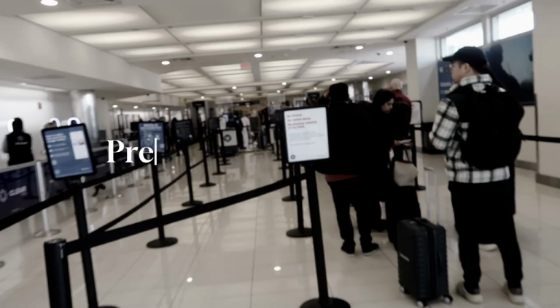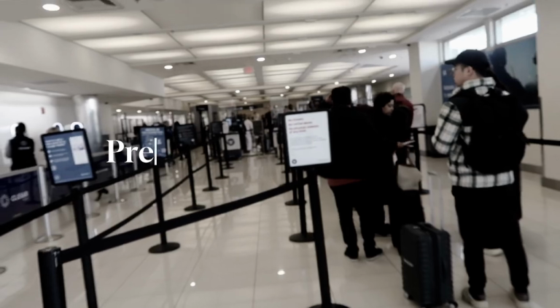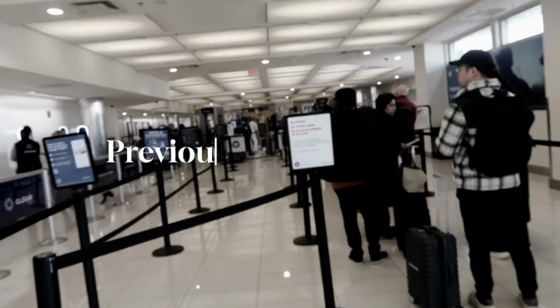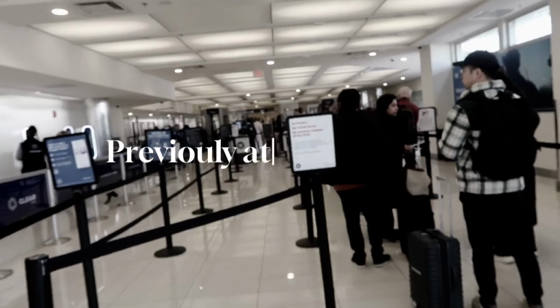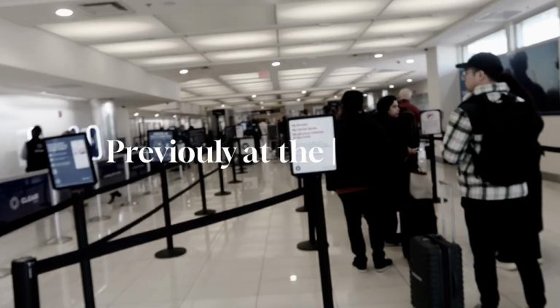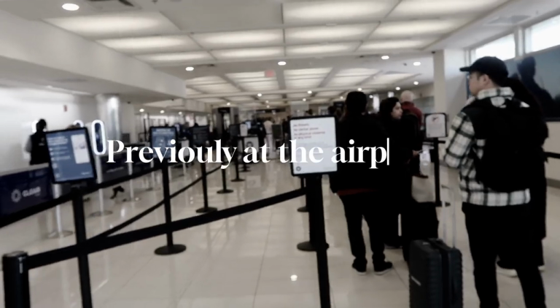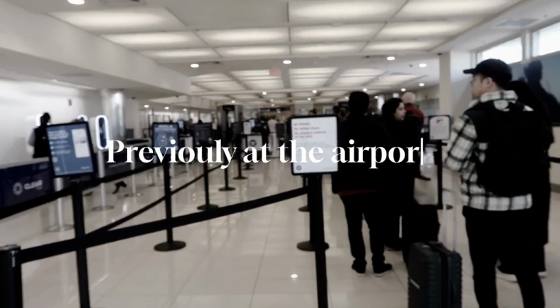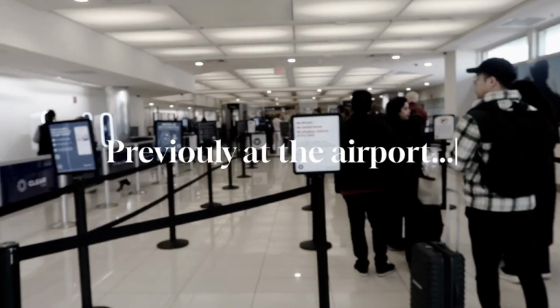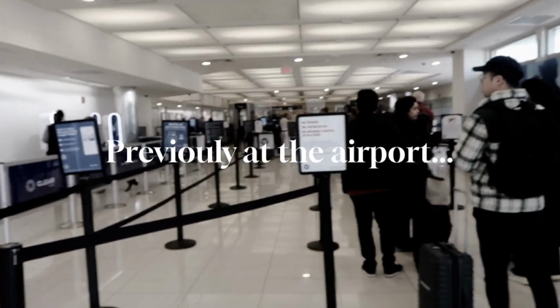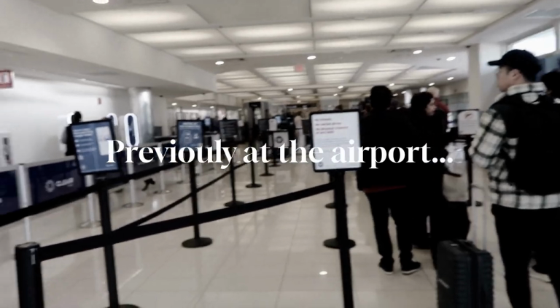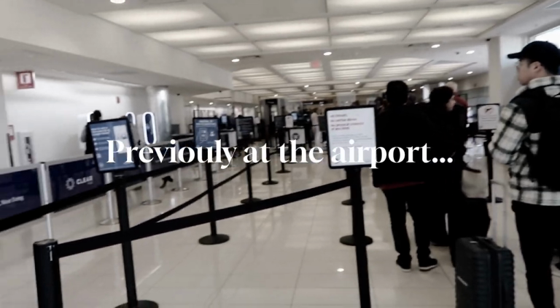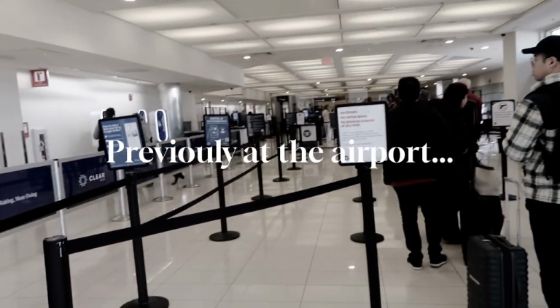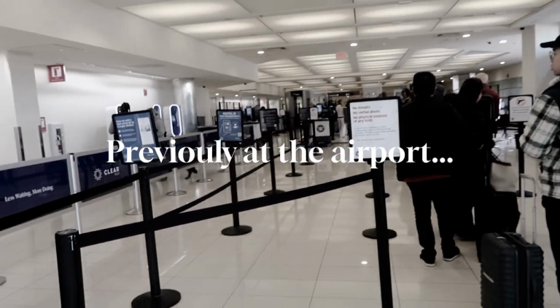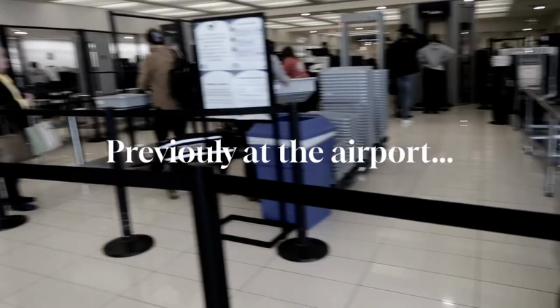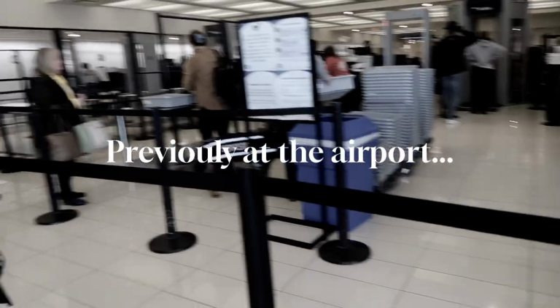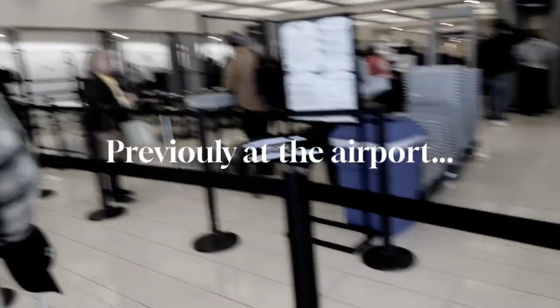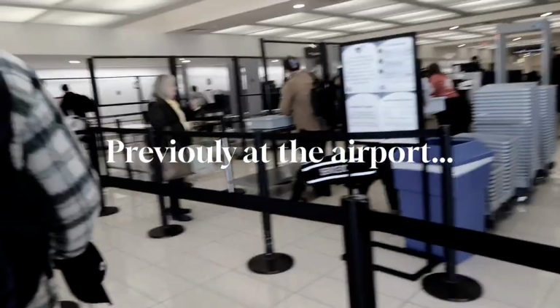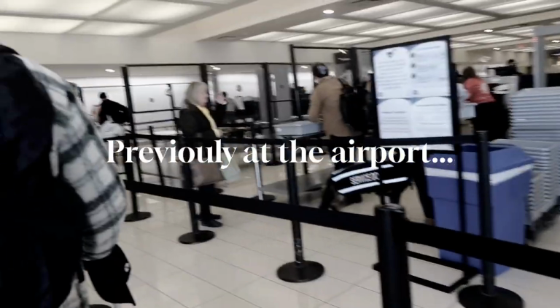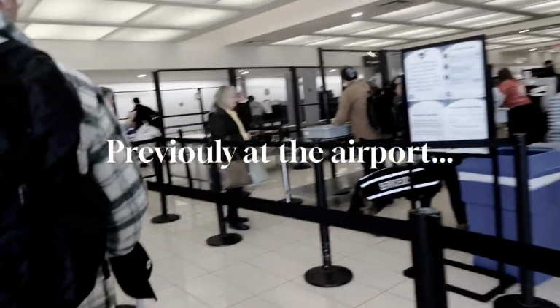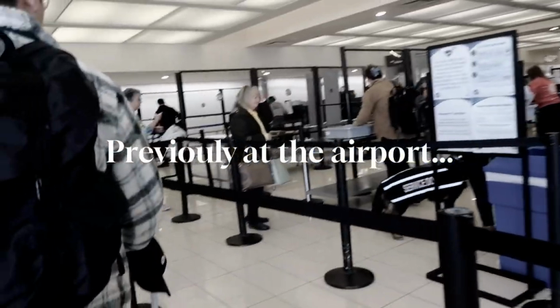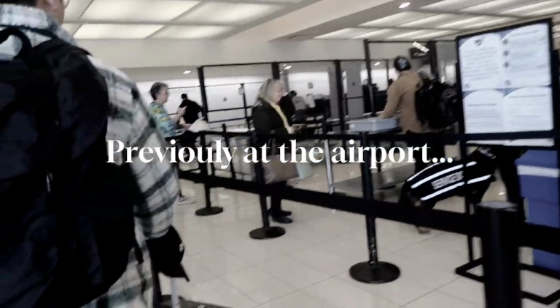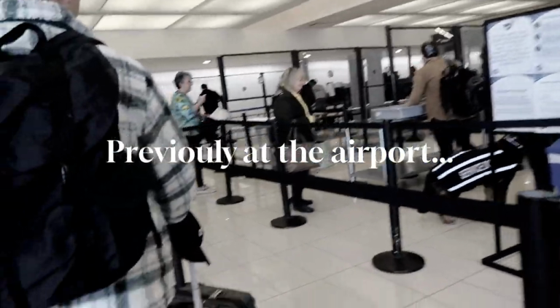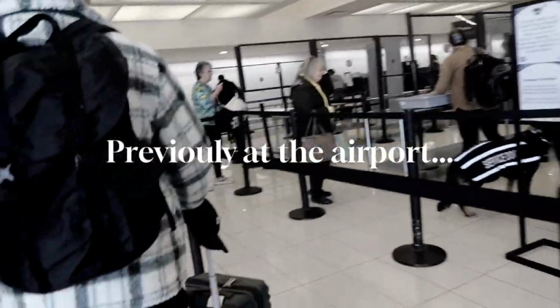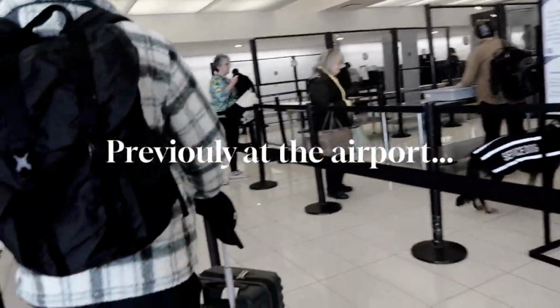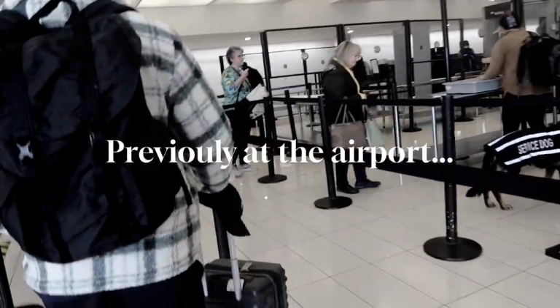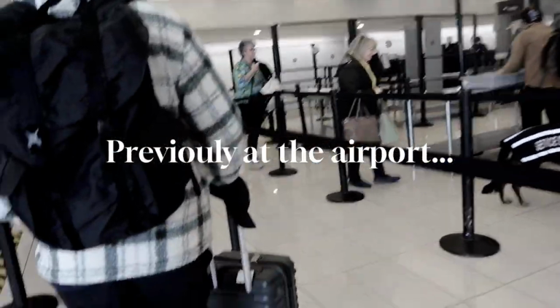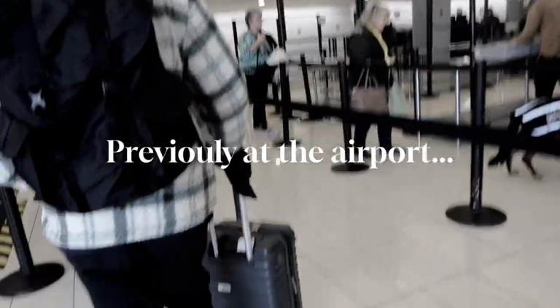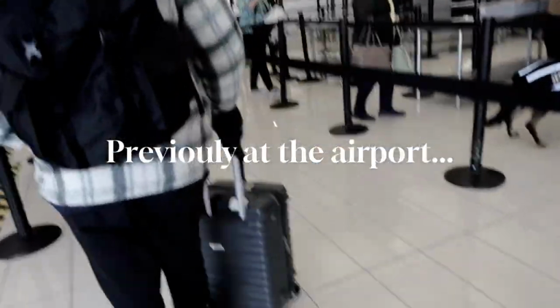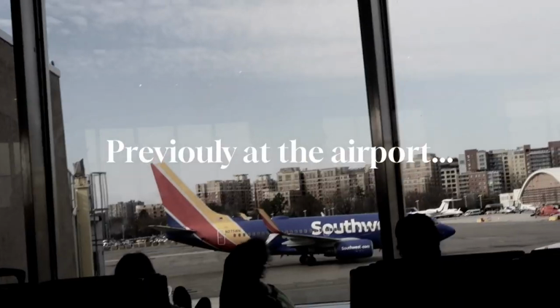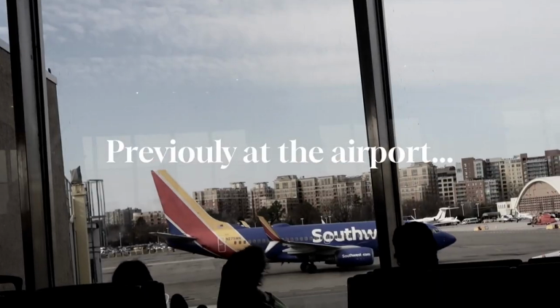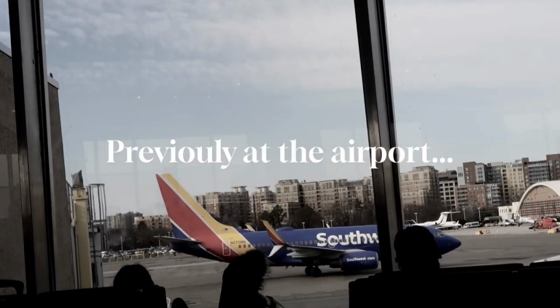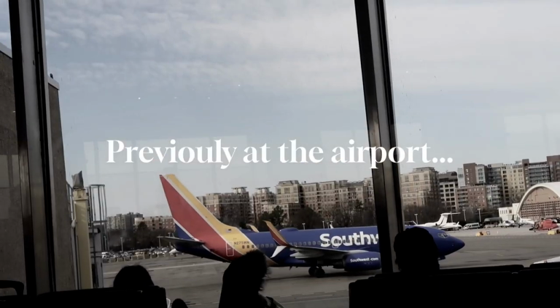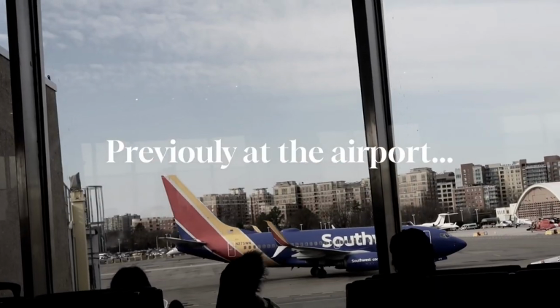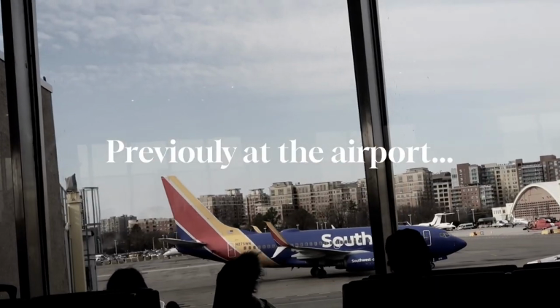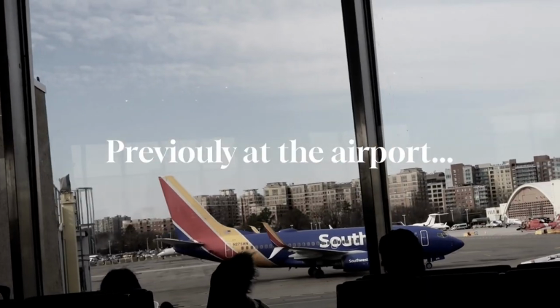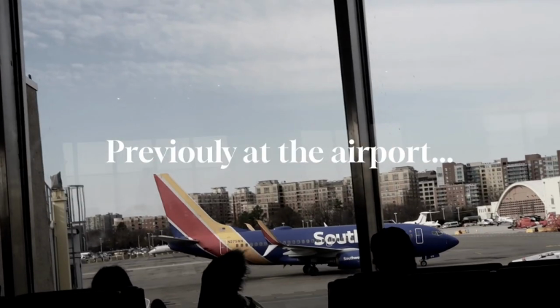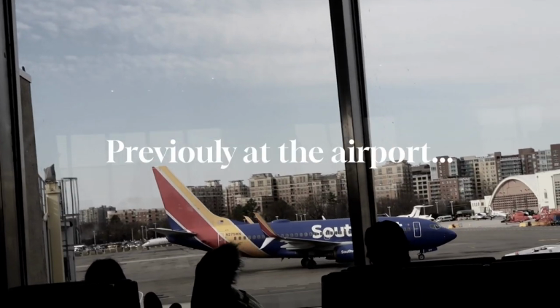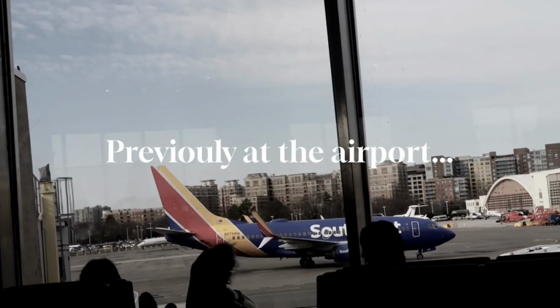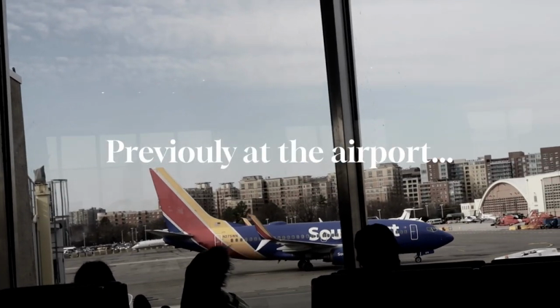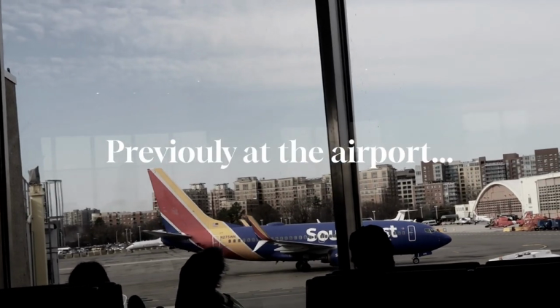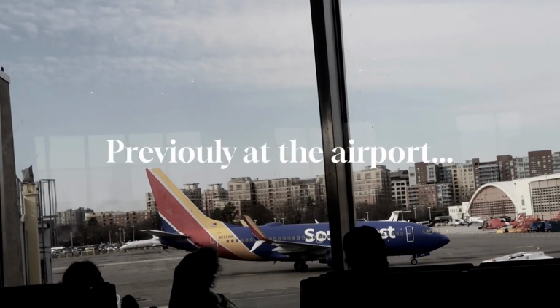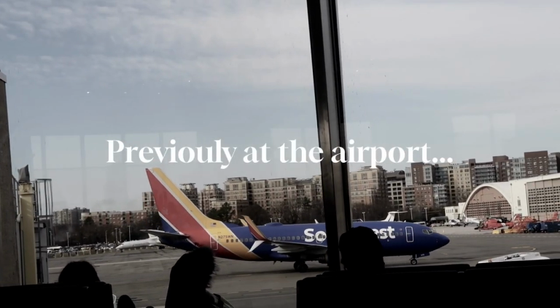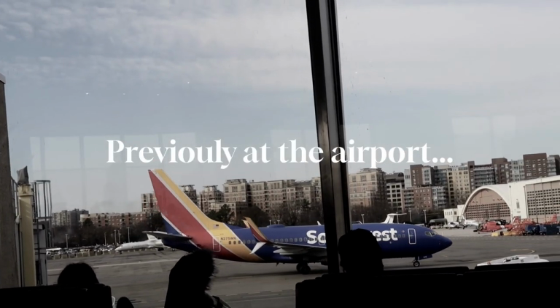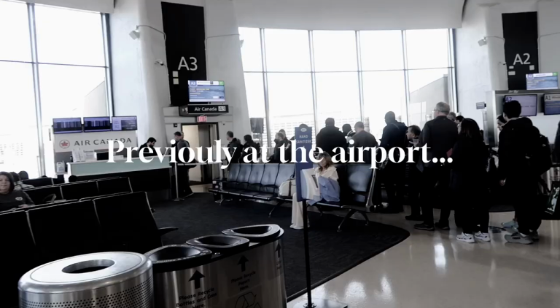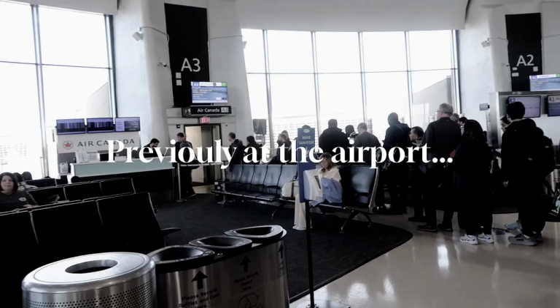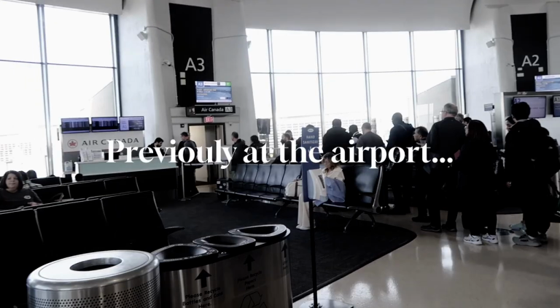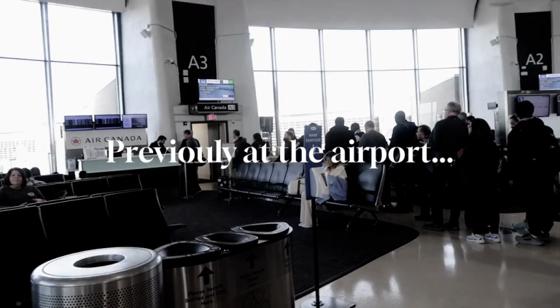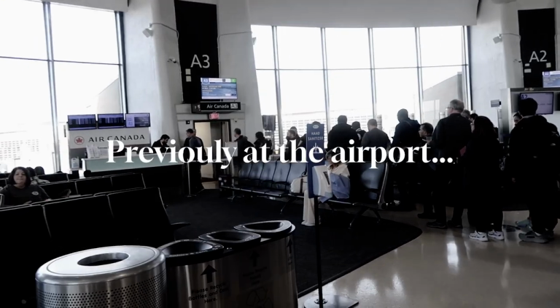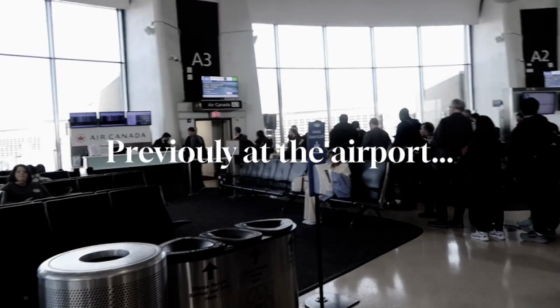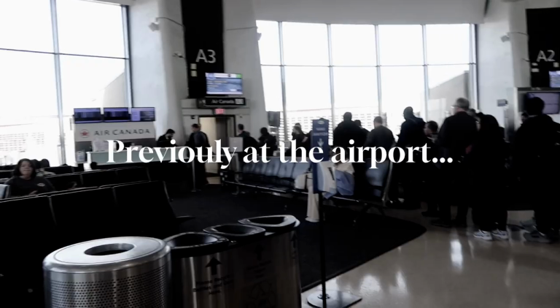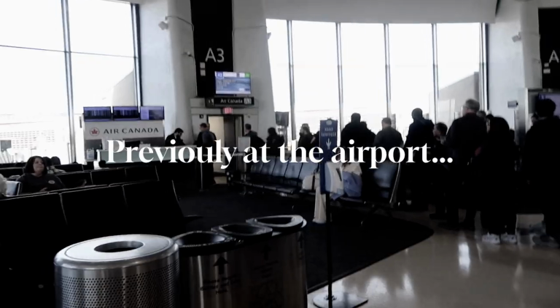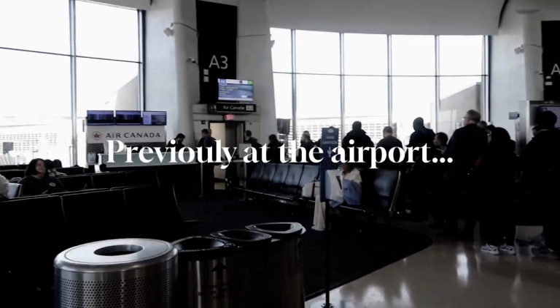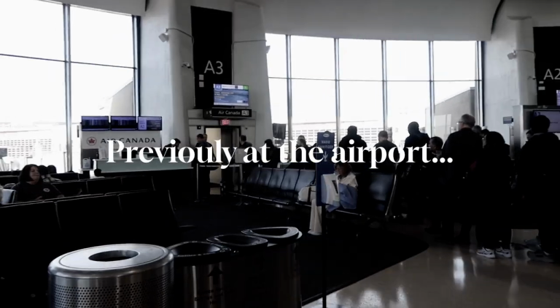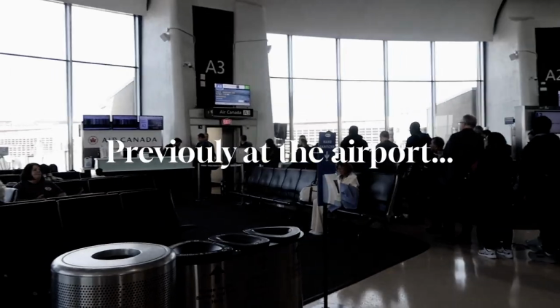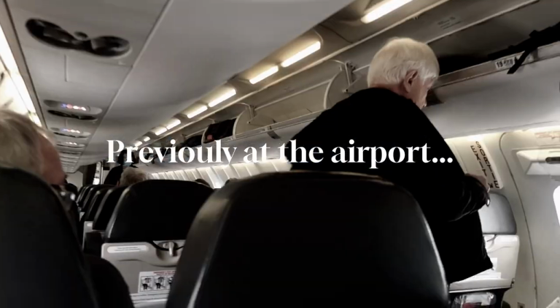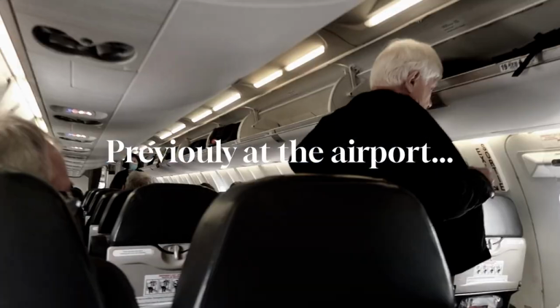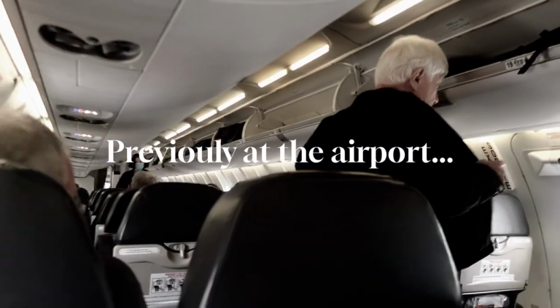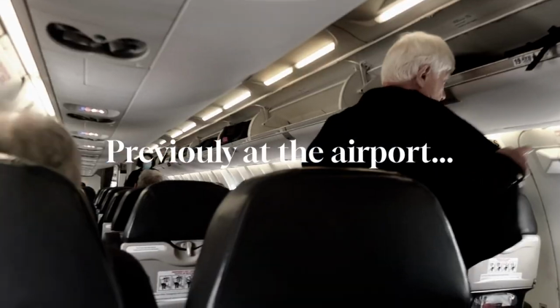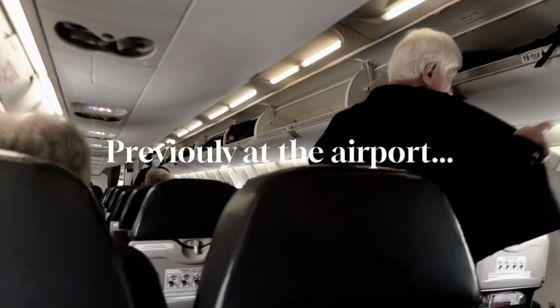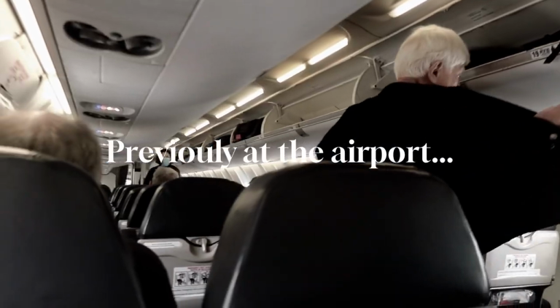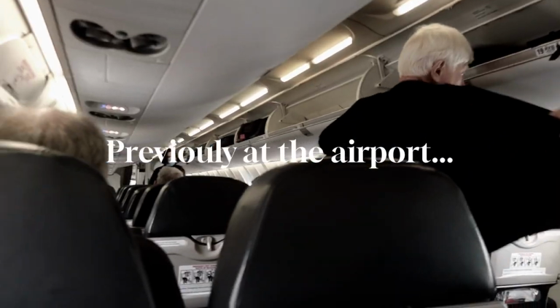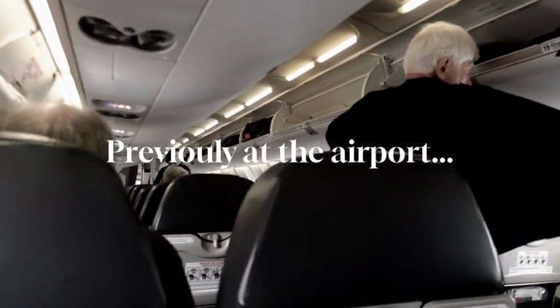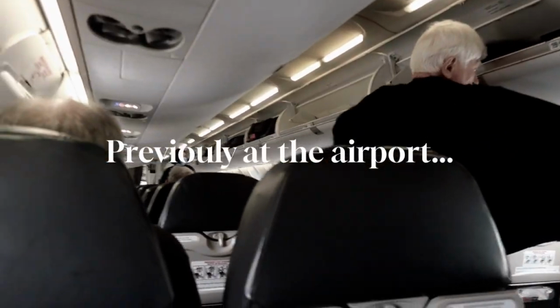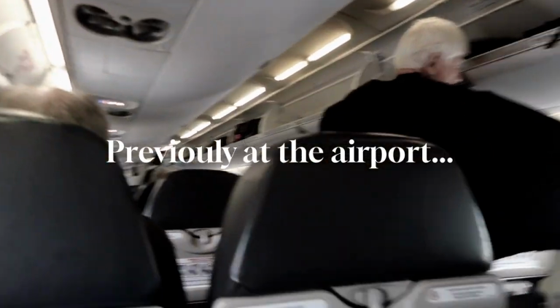Here's the line. This is TSA, guys. Alright guys, so we...